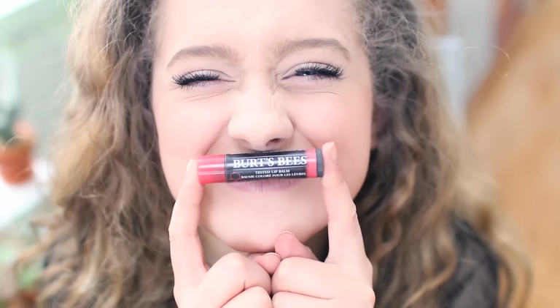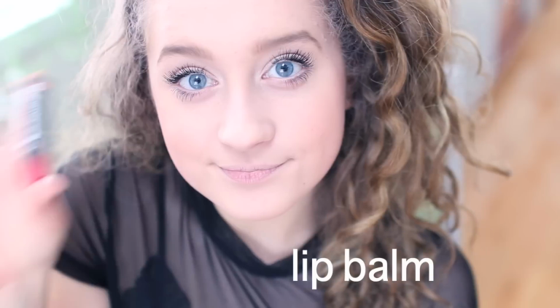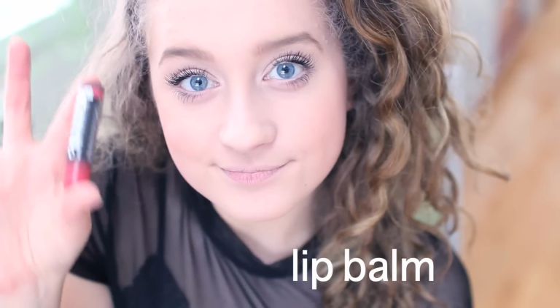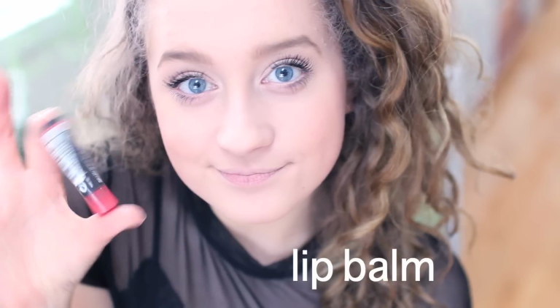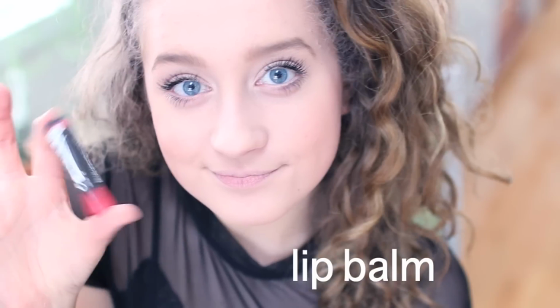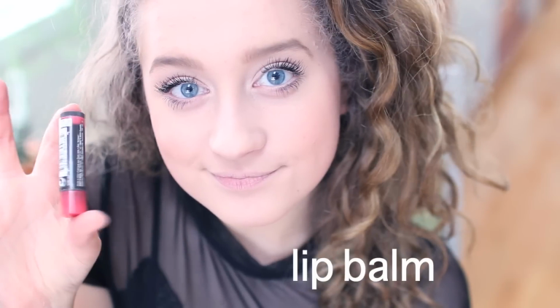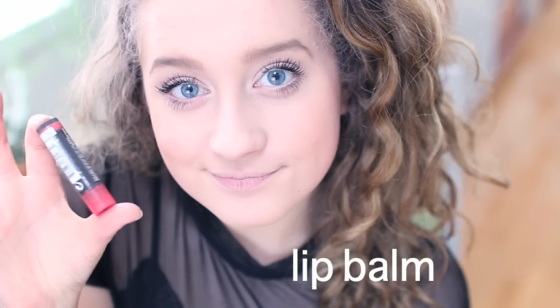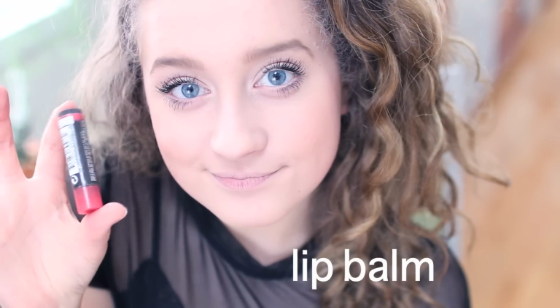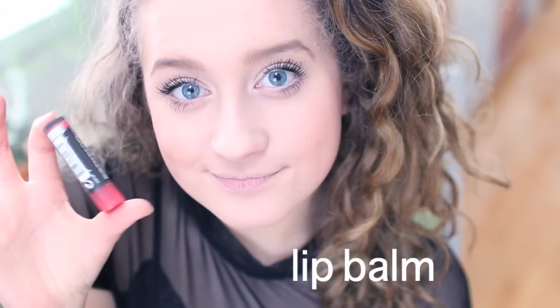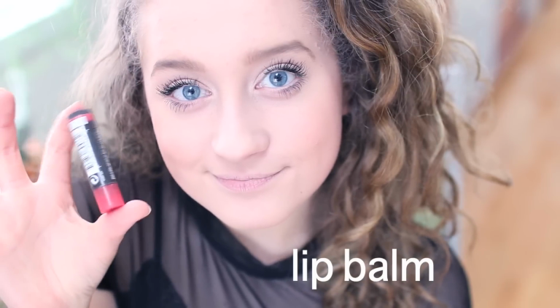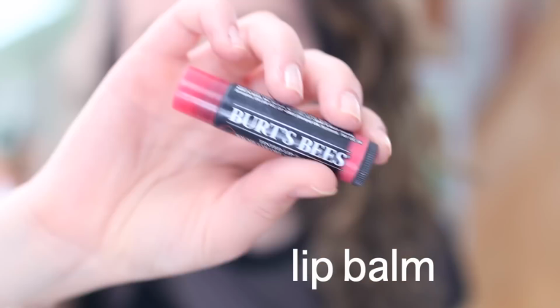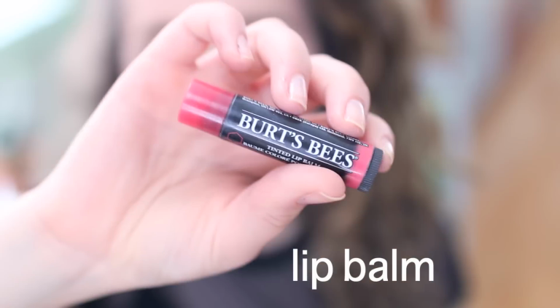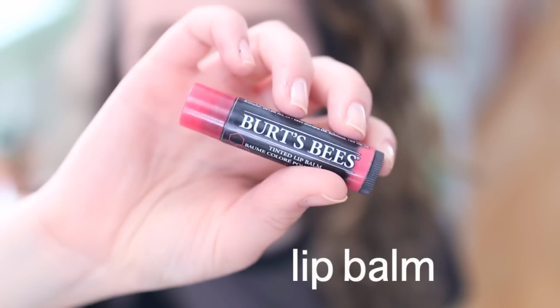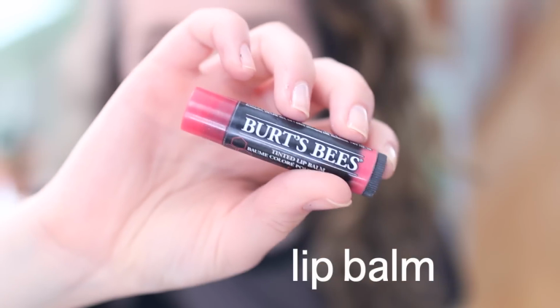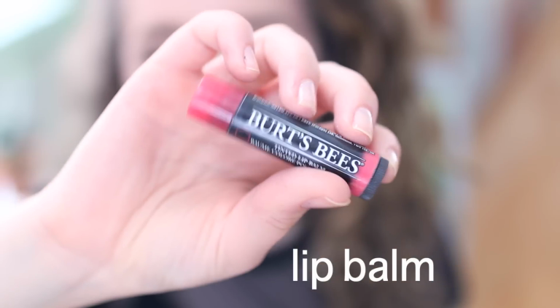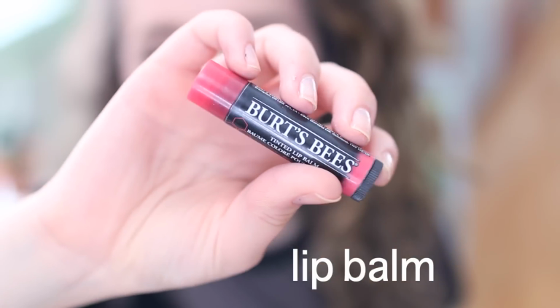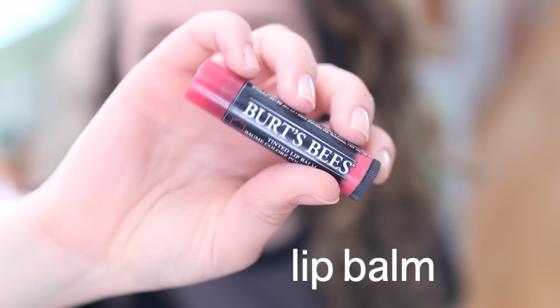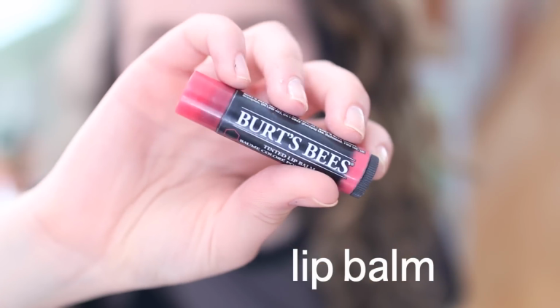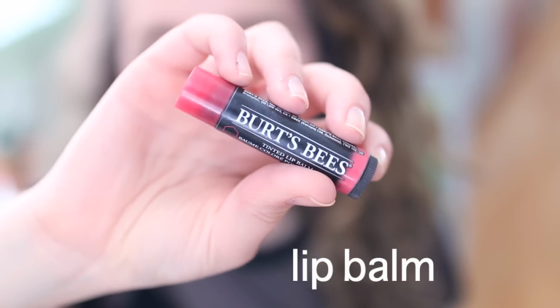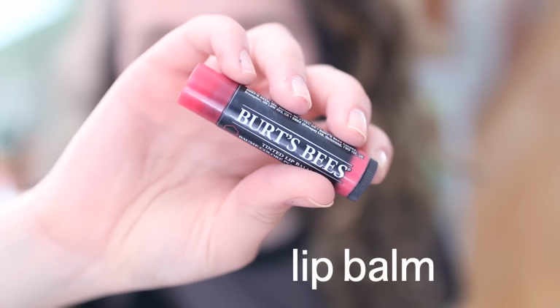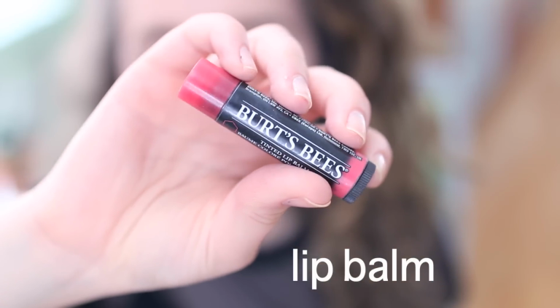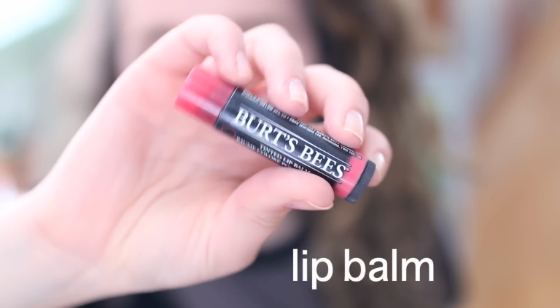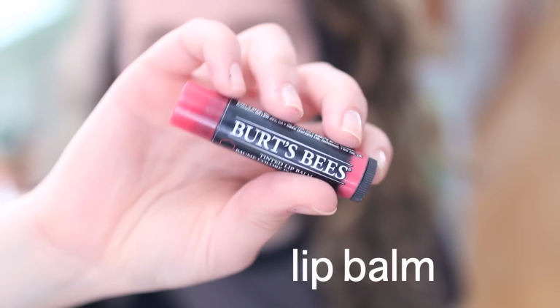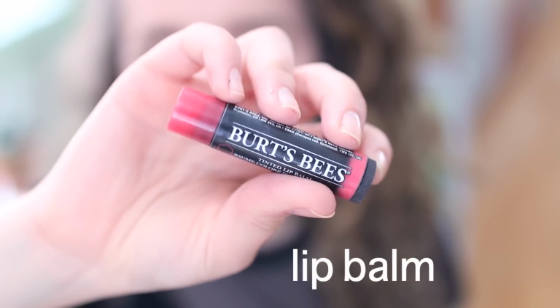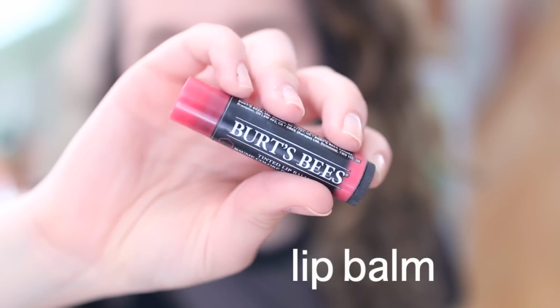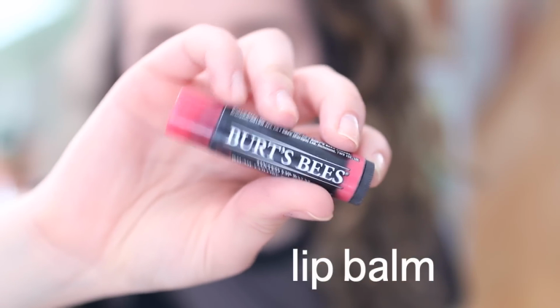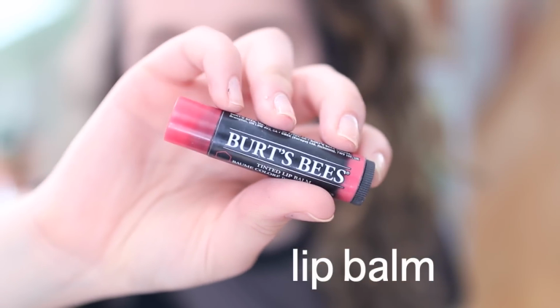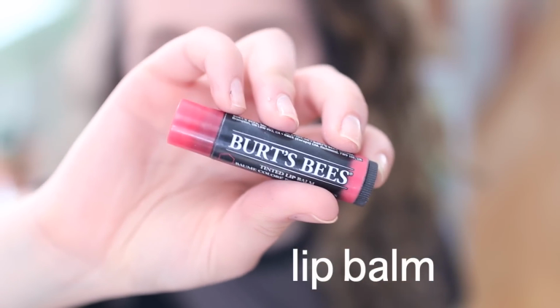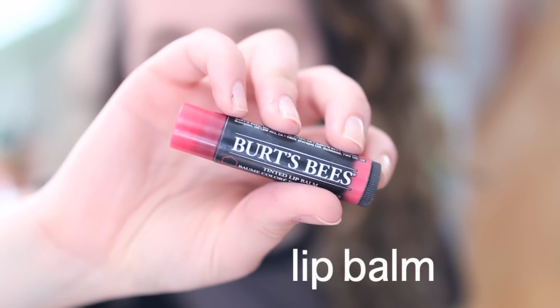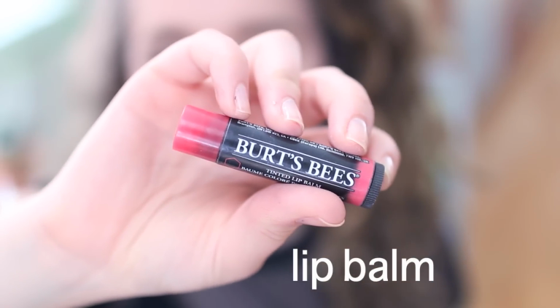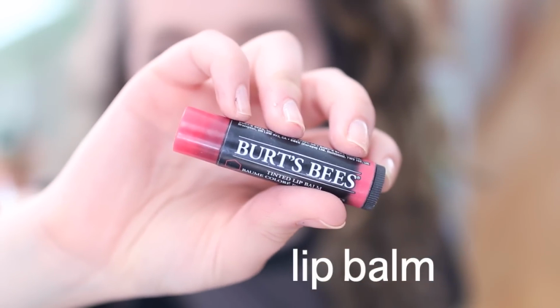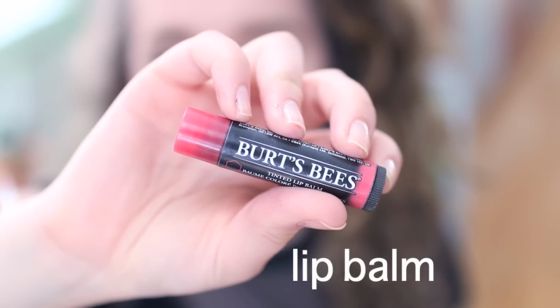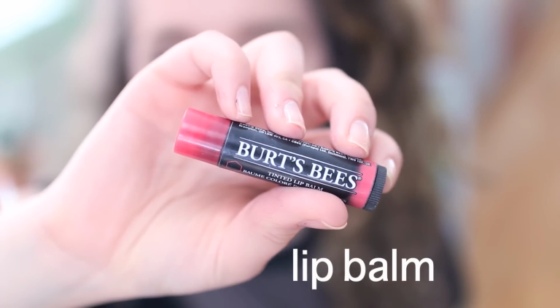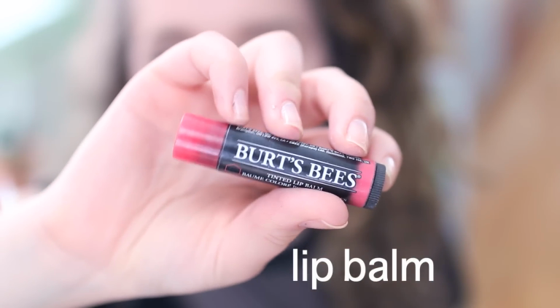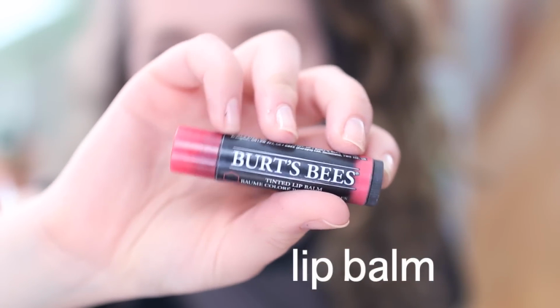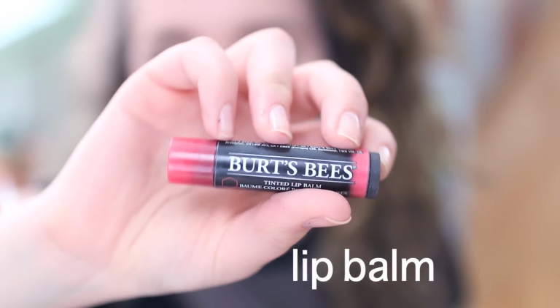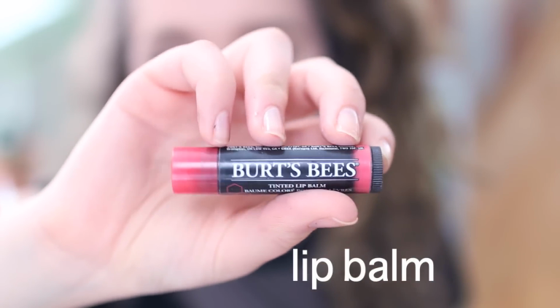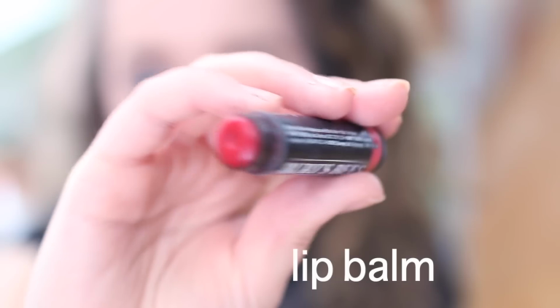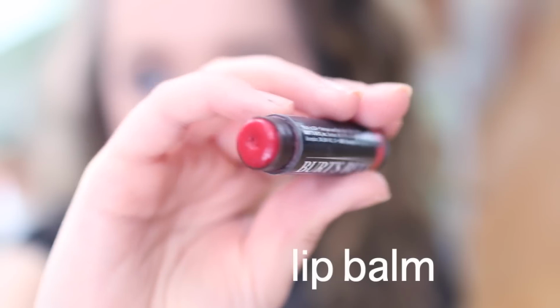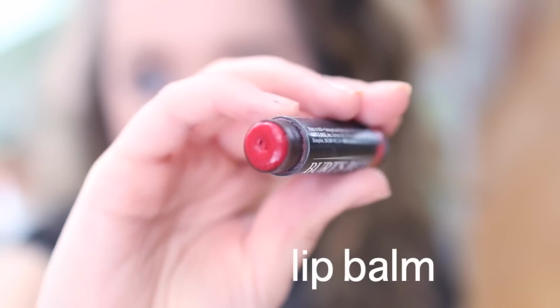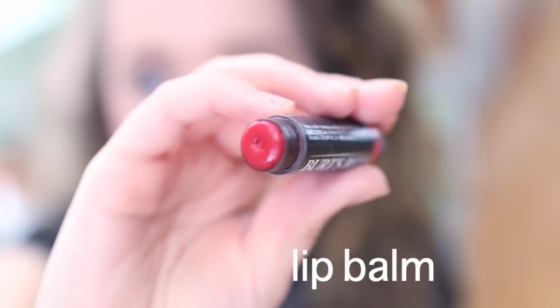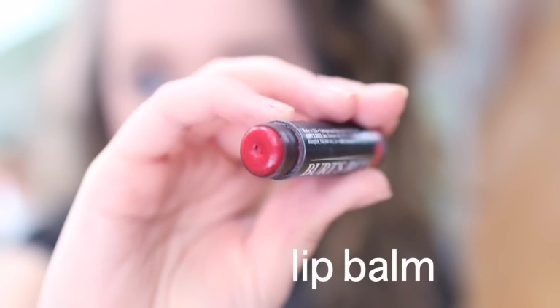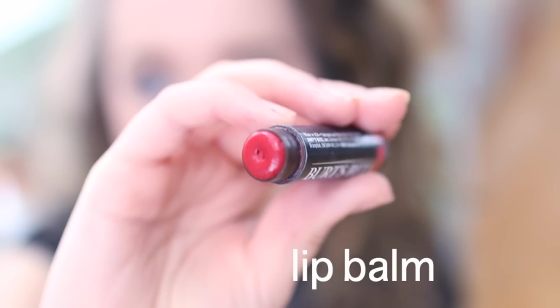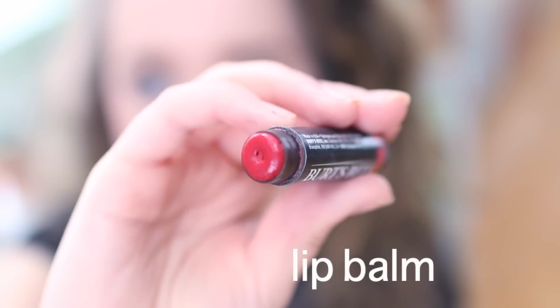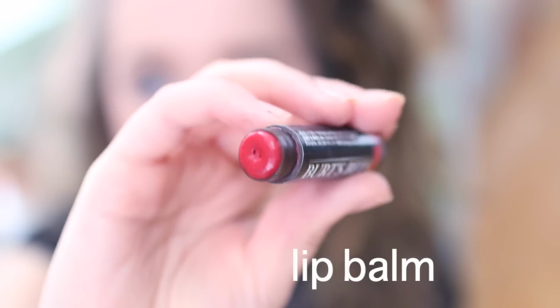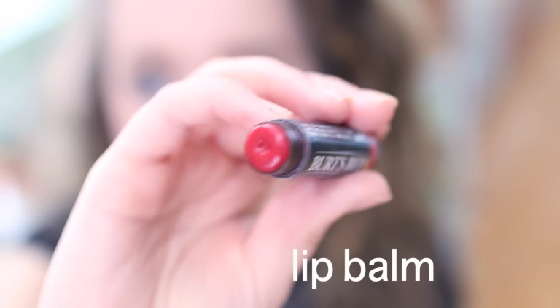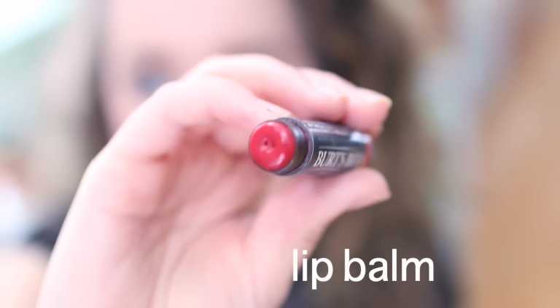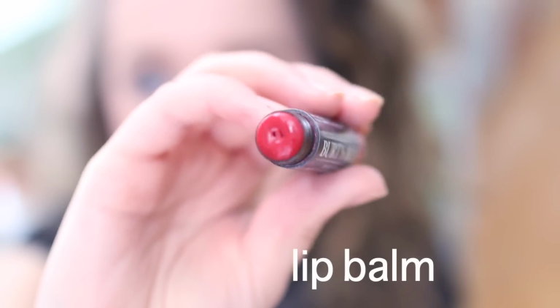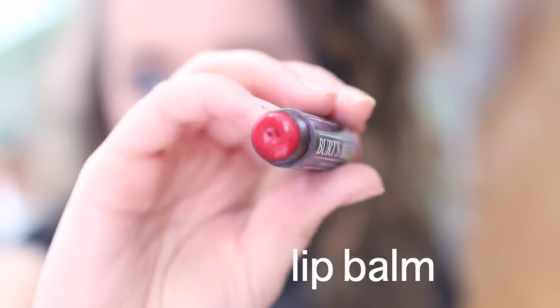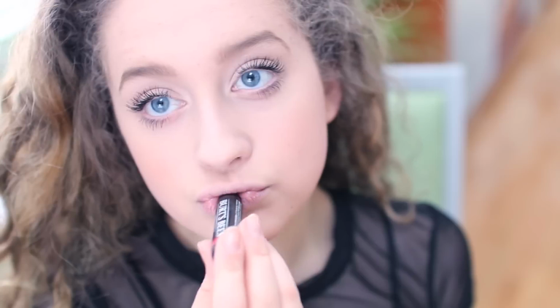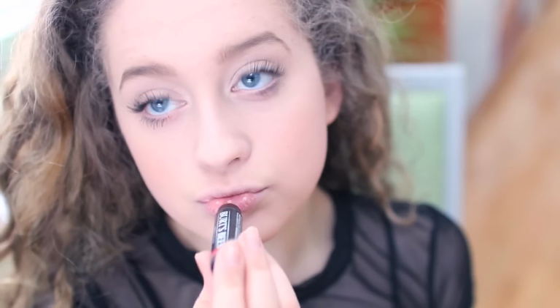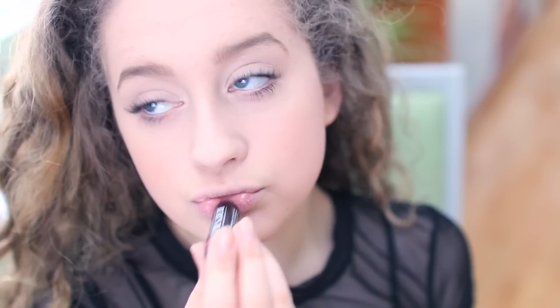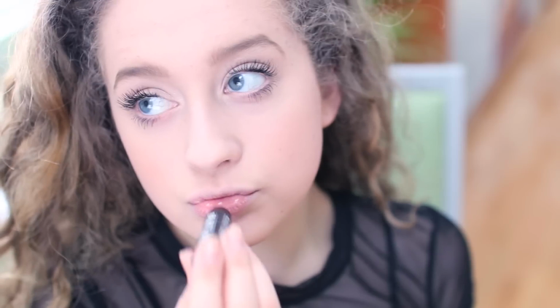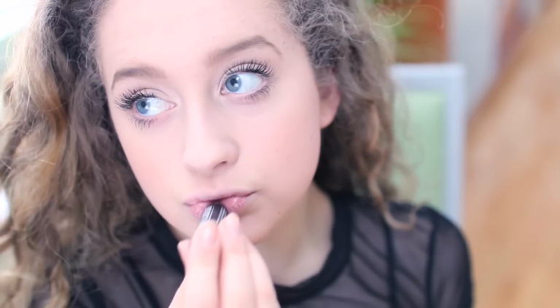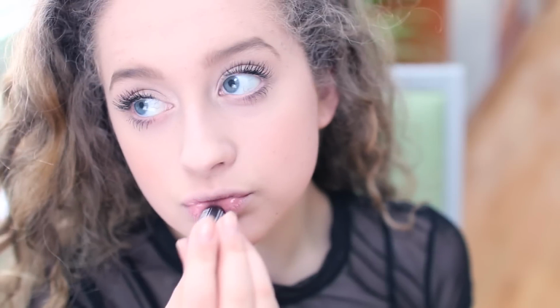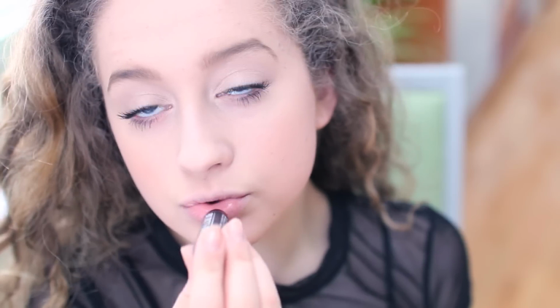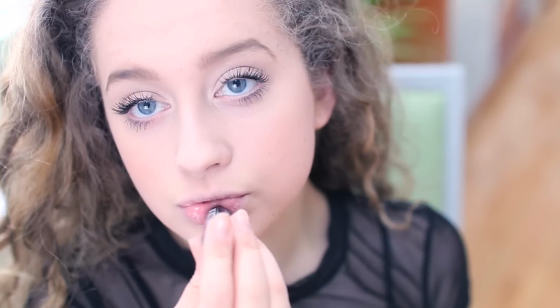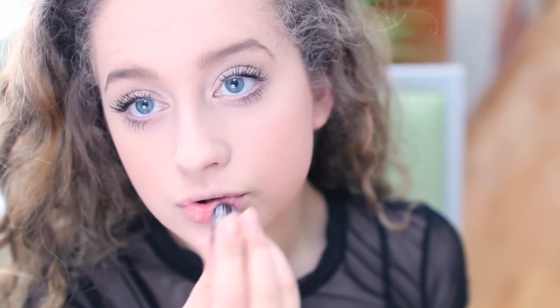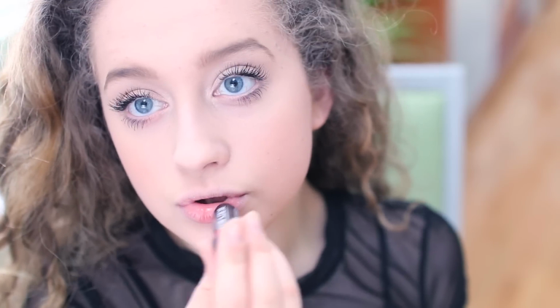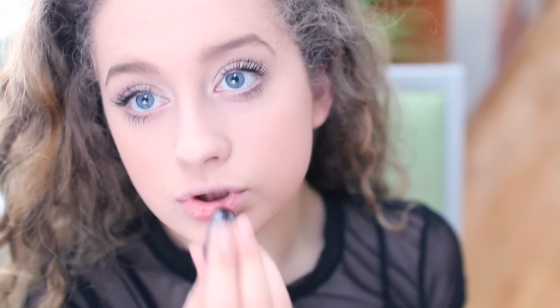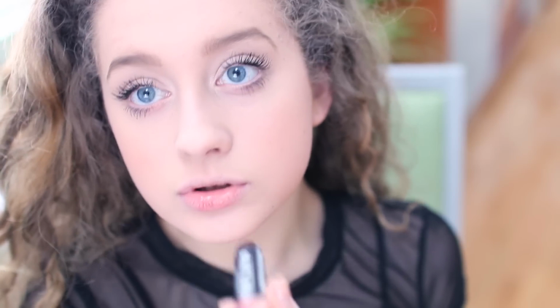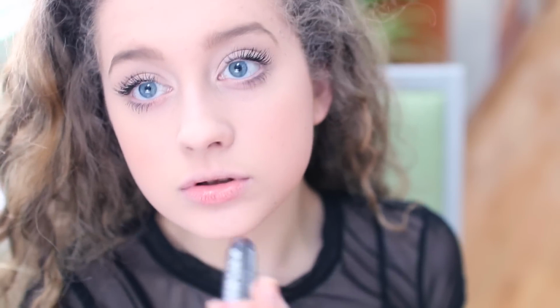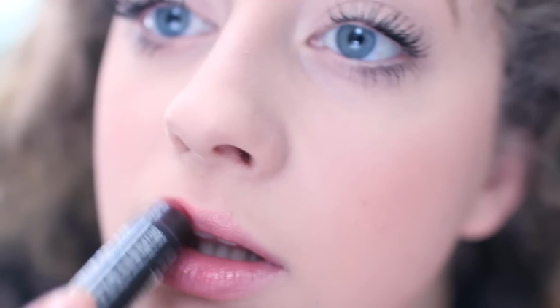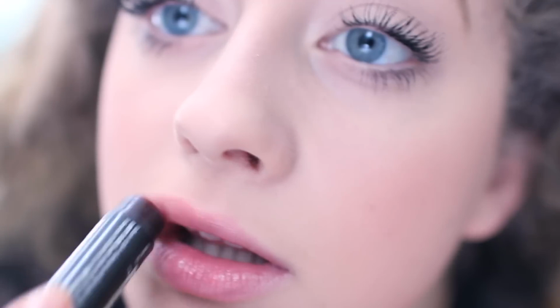And for lips, I'm just going to be taking this Burt's Bees Tinted Lip Balm to give my lips a little glow.